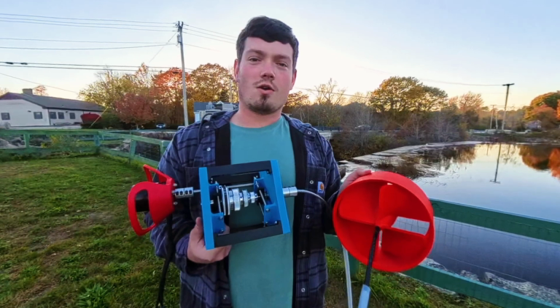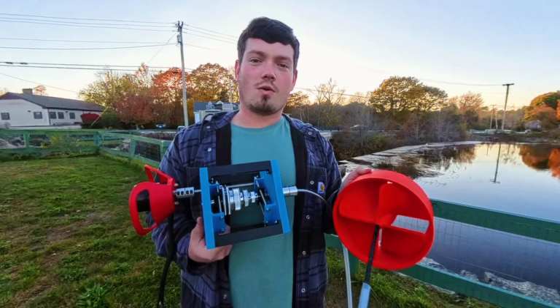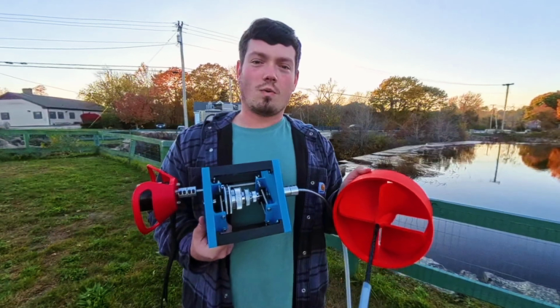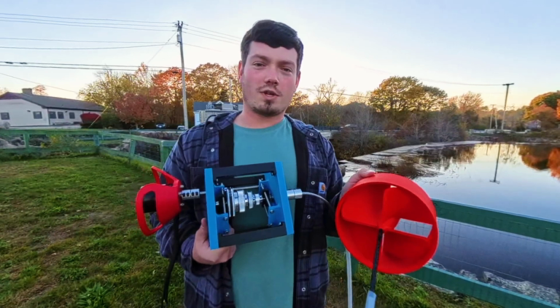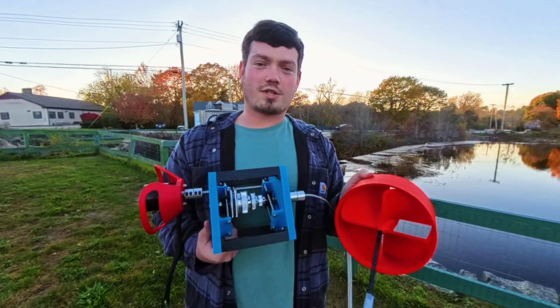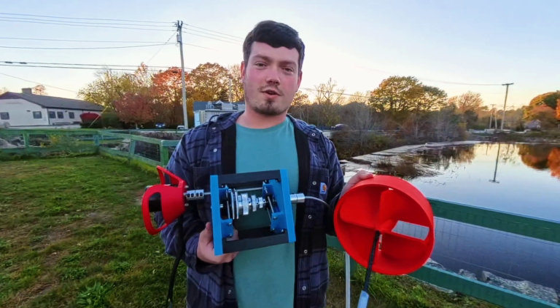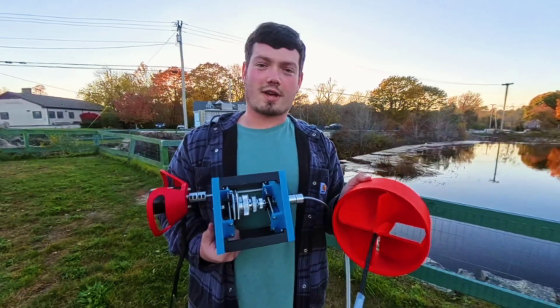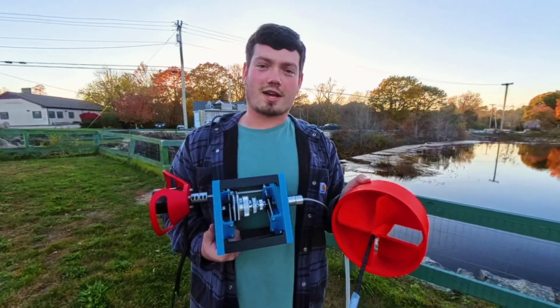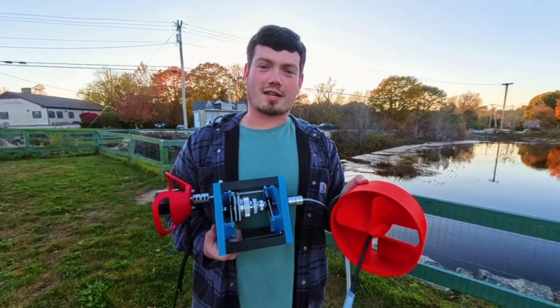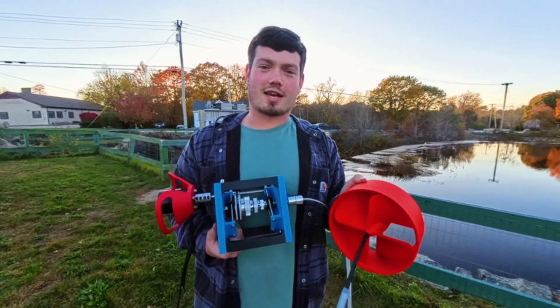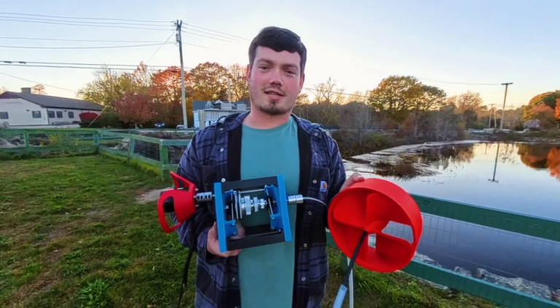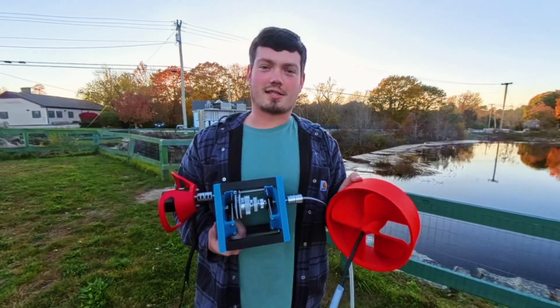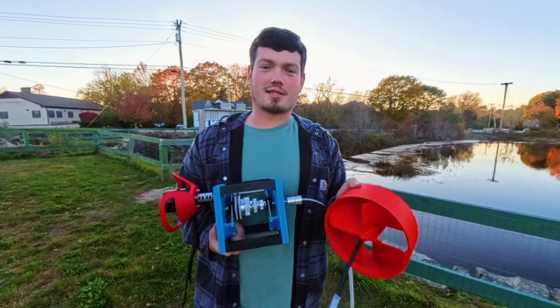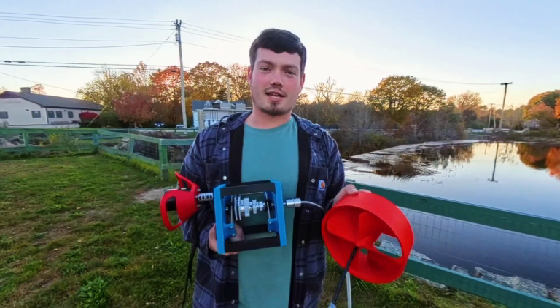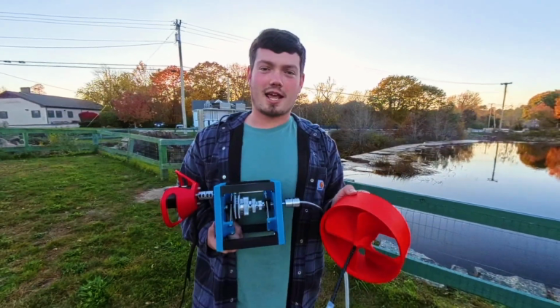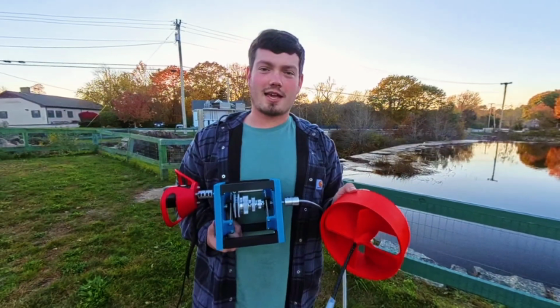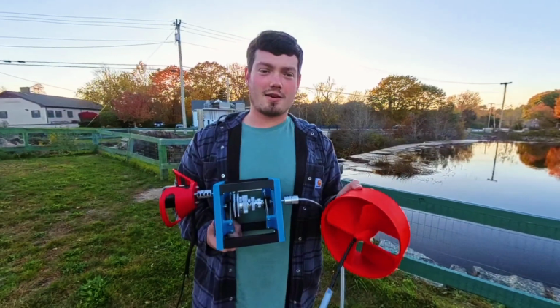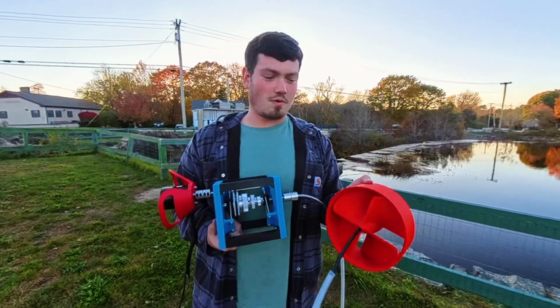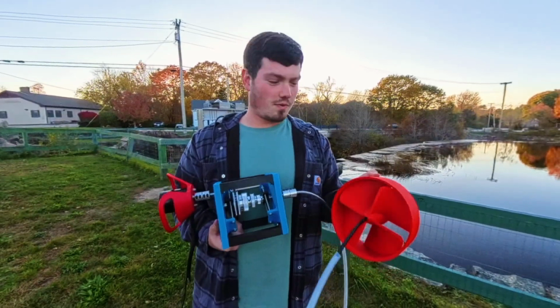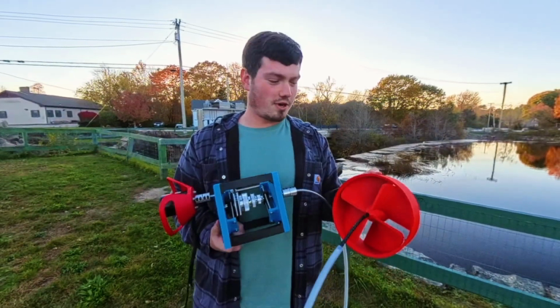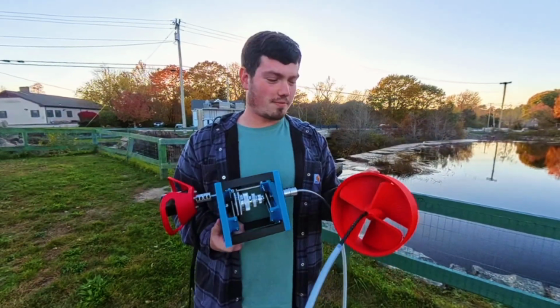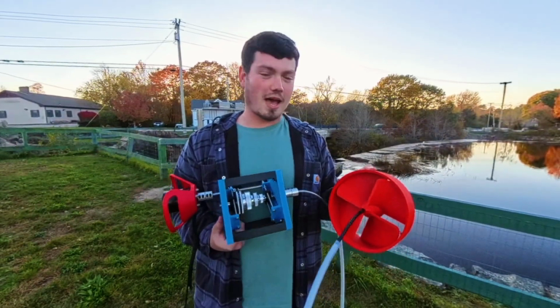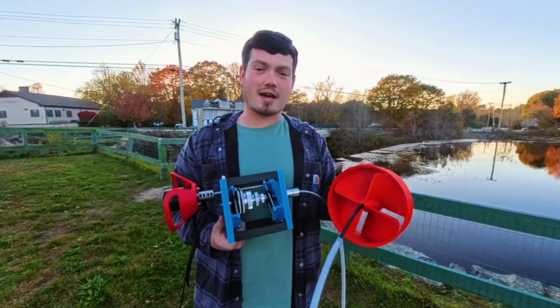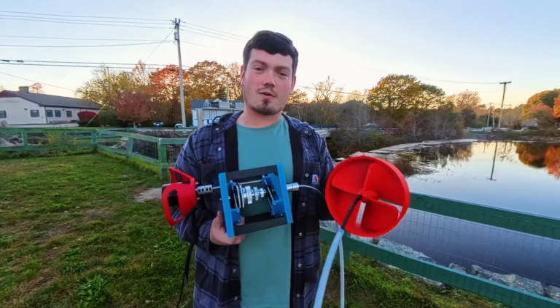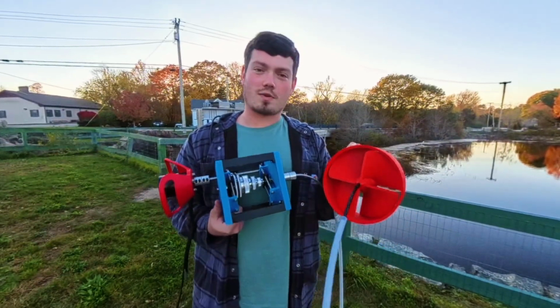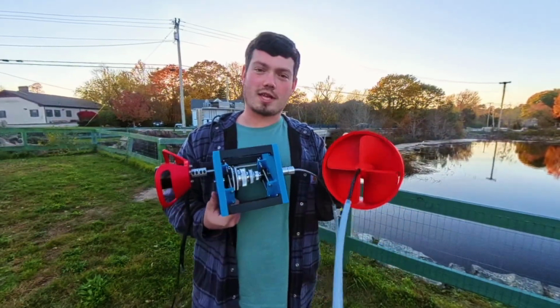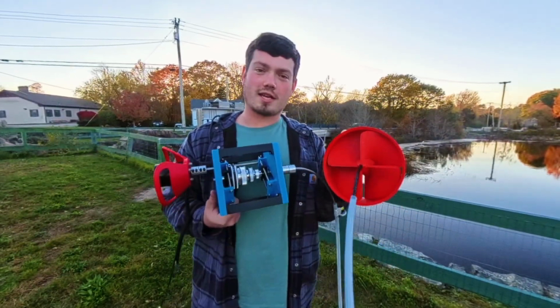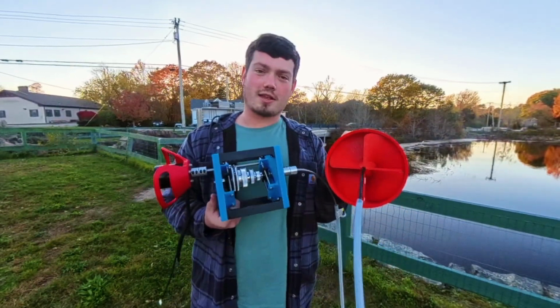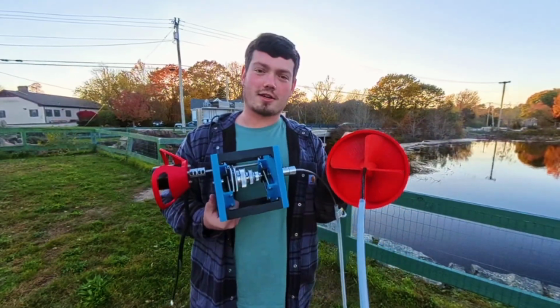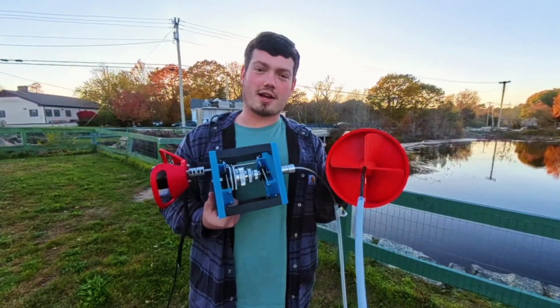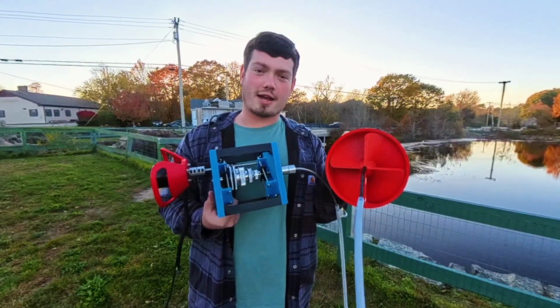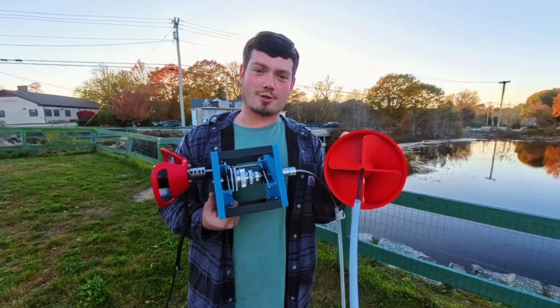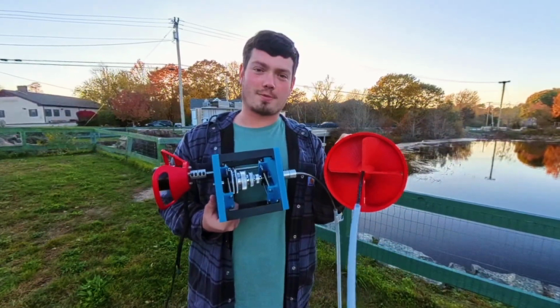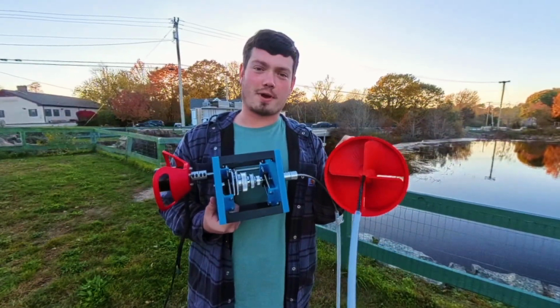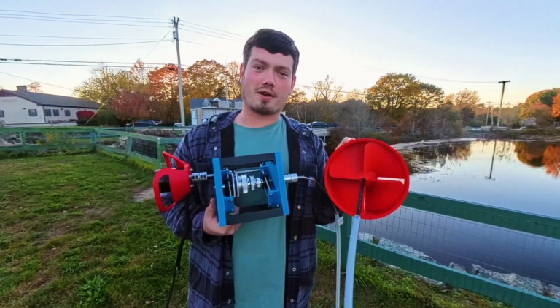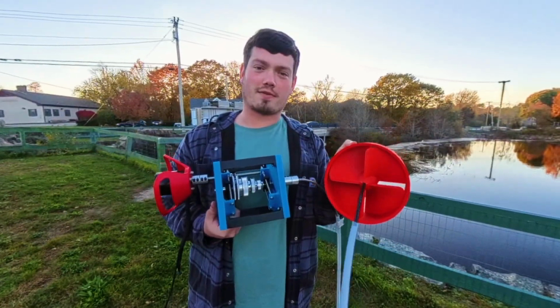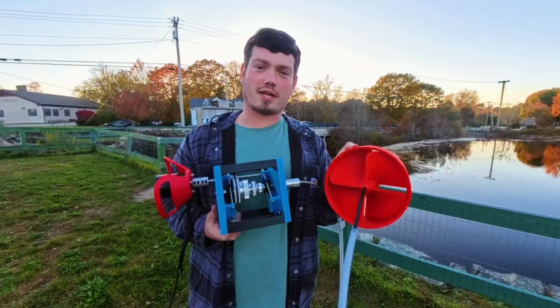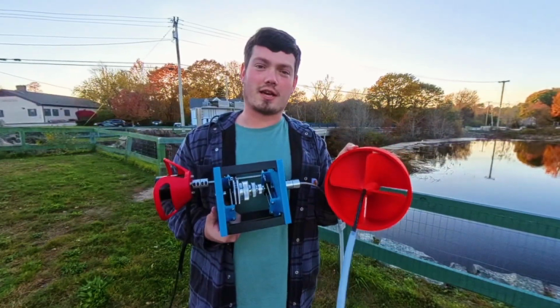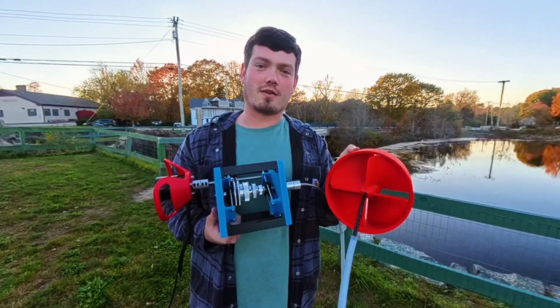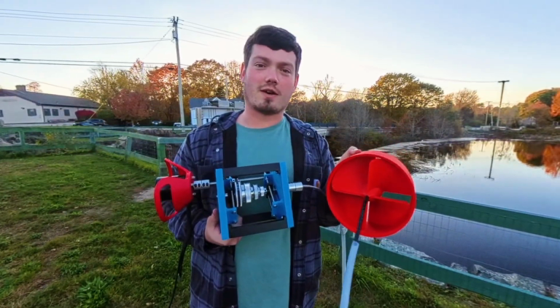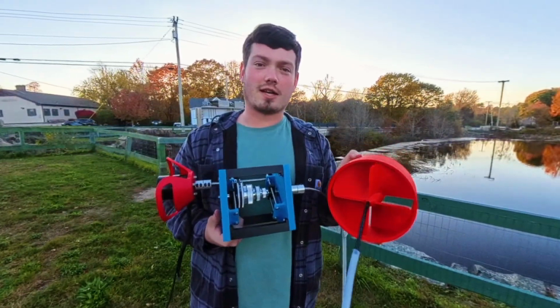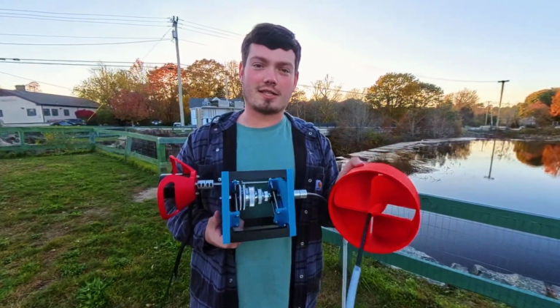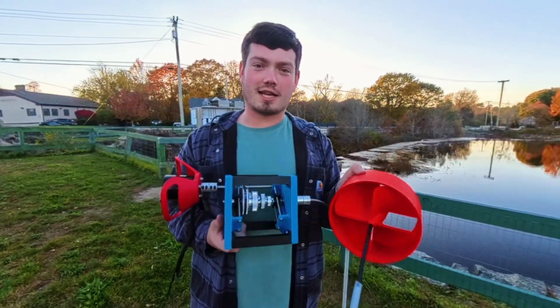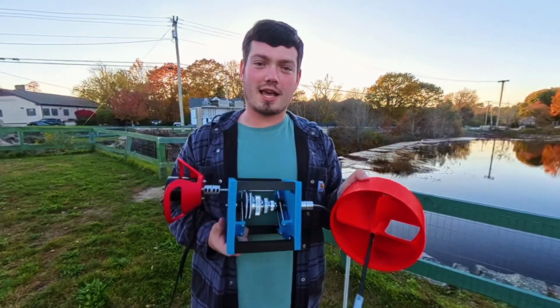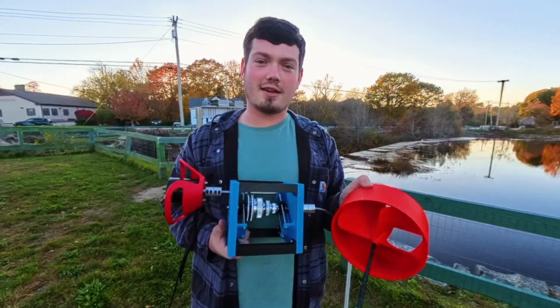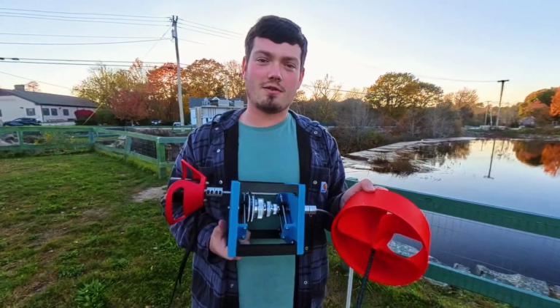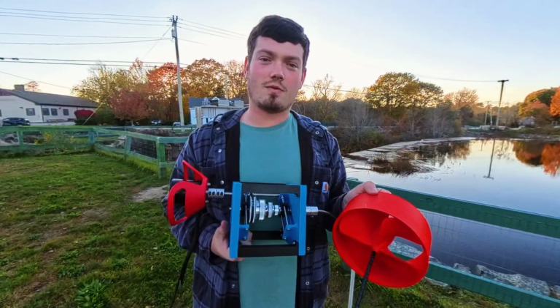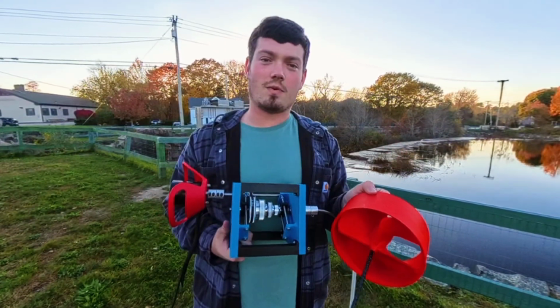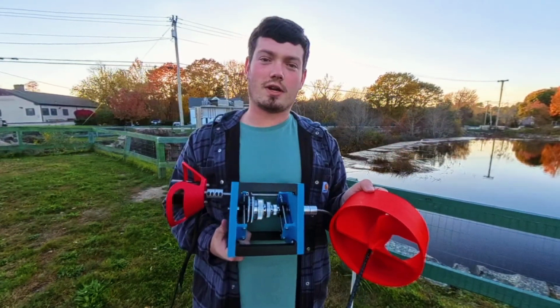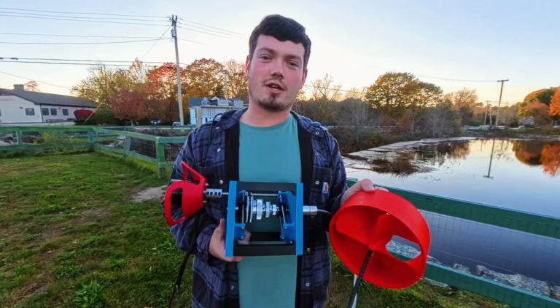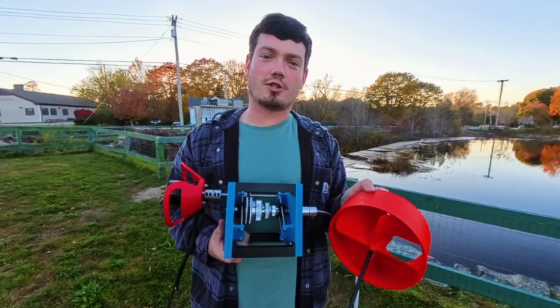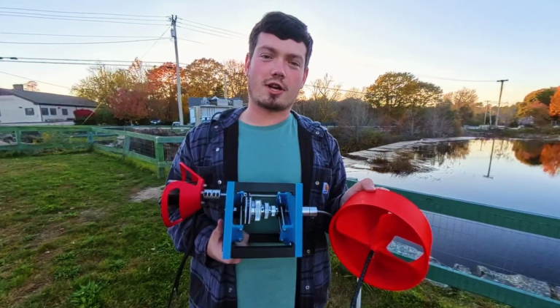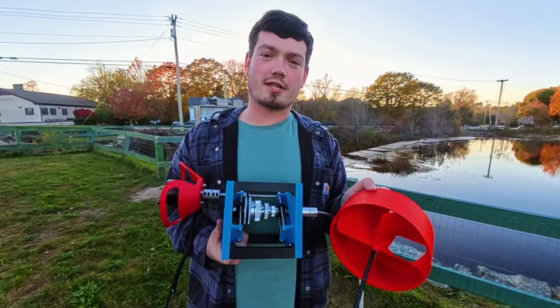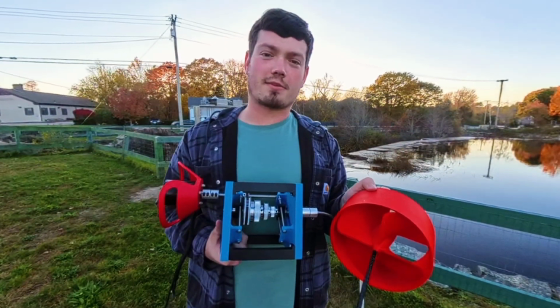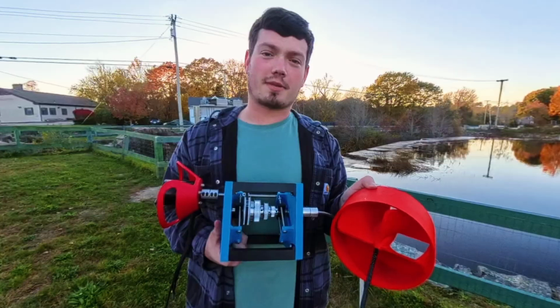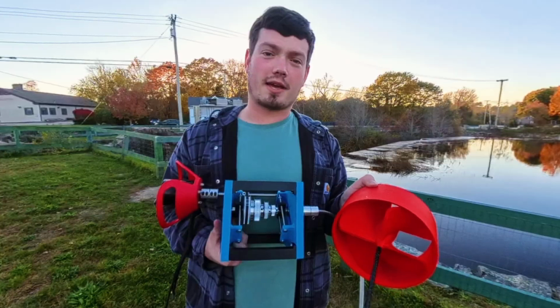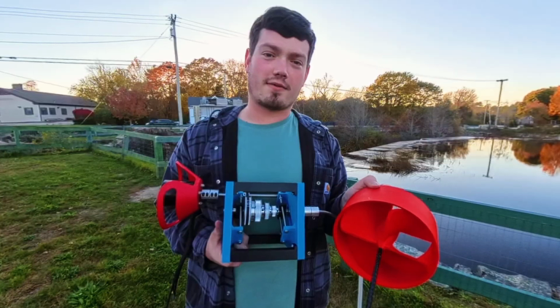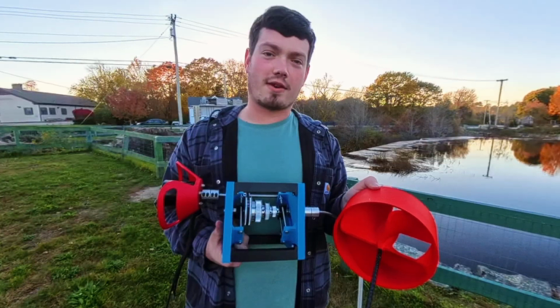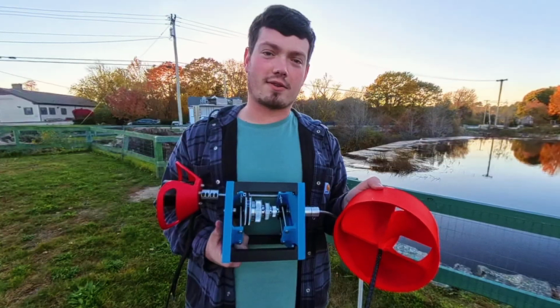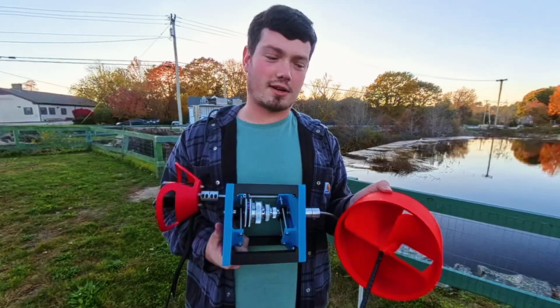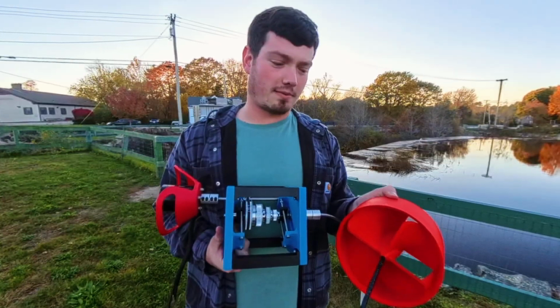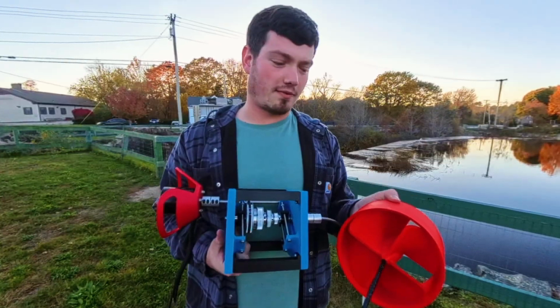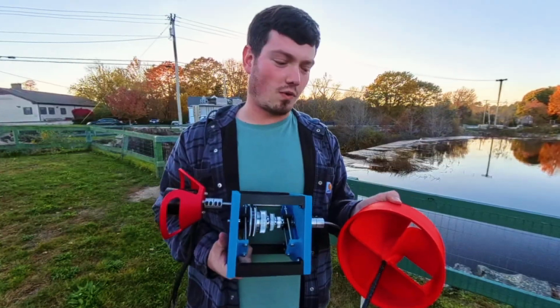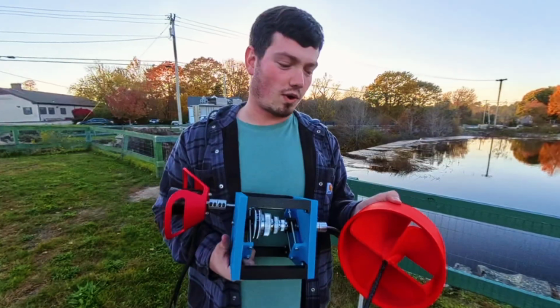What is going on guys? Today we're back with another hydropower video and today we are going to try something I've never done before.